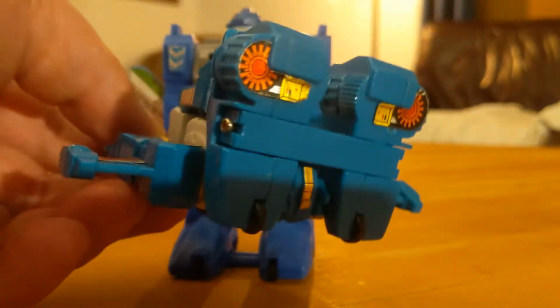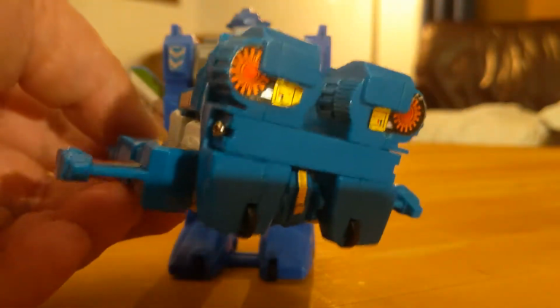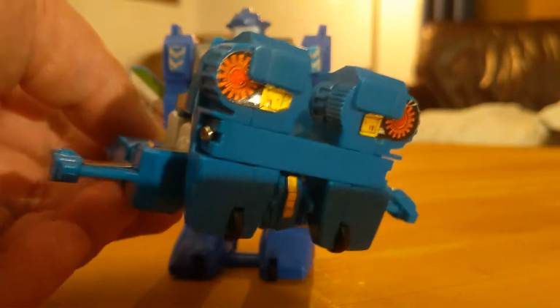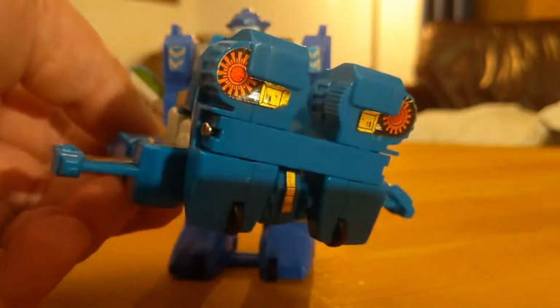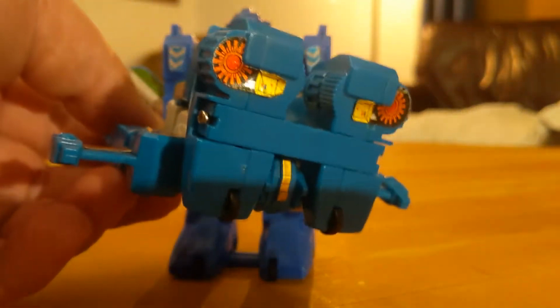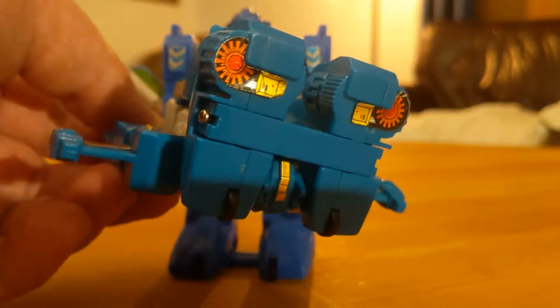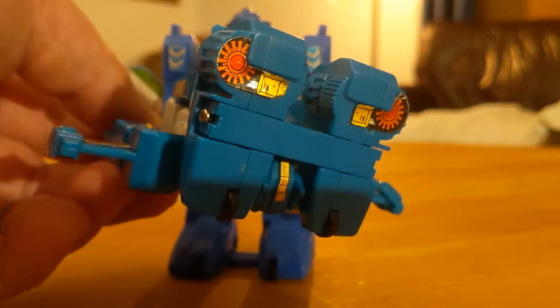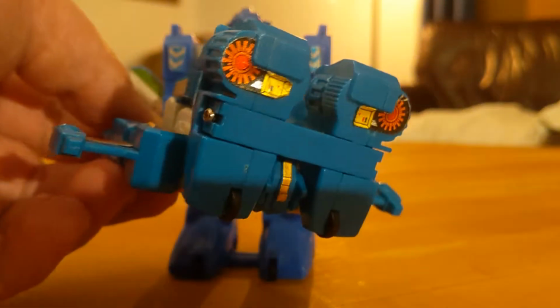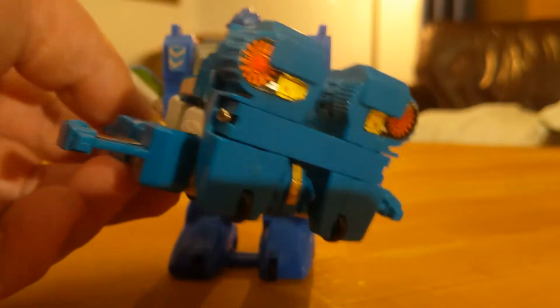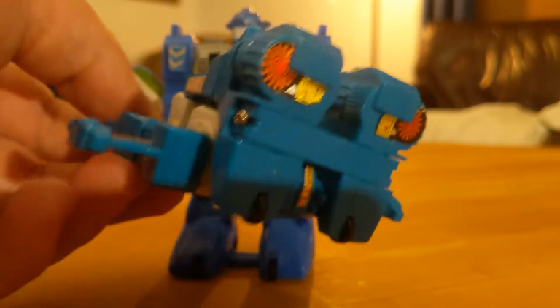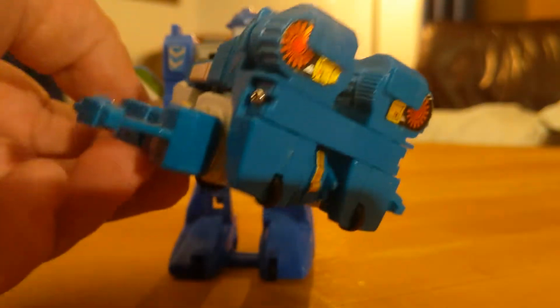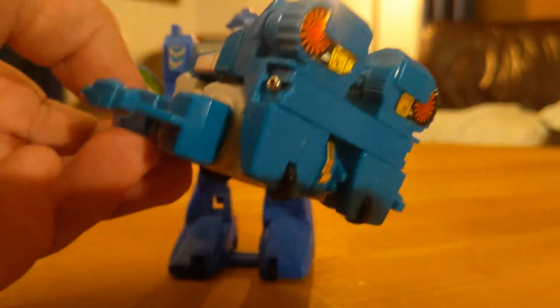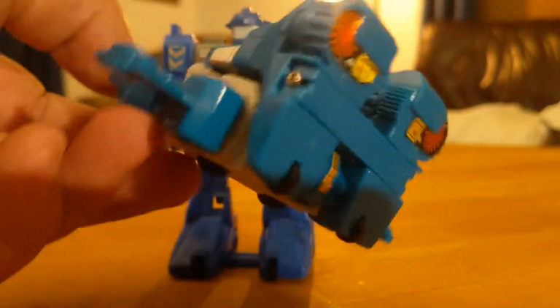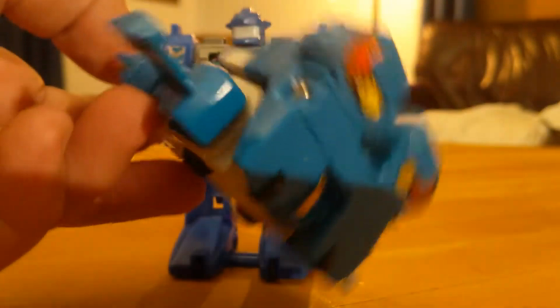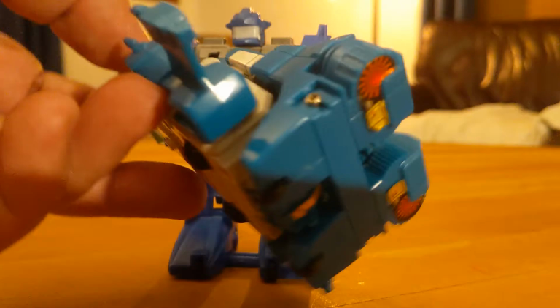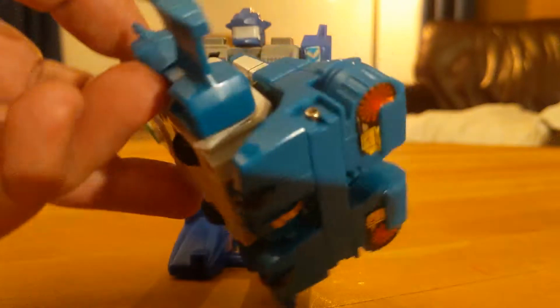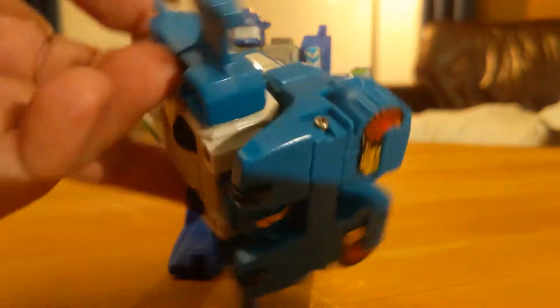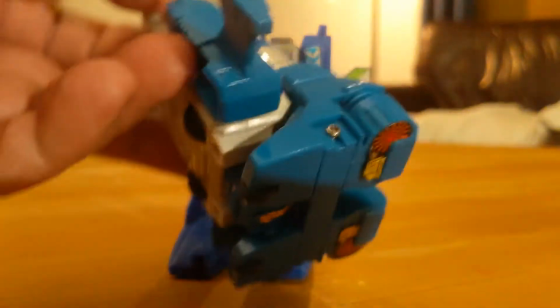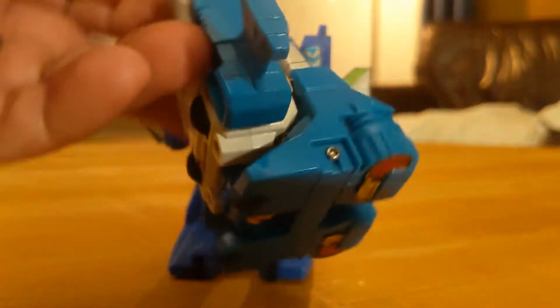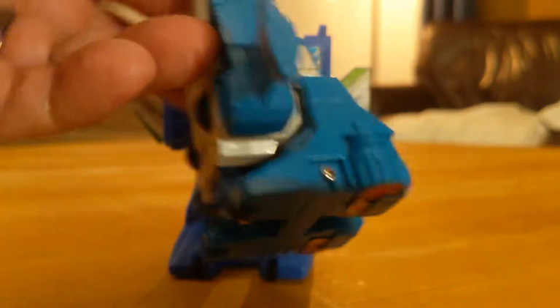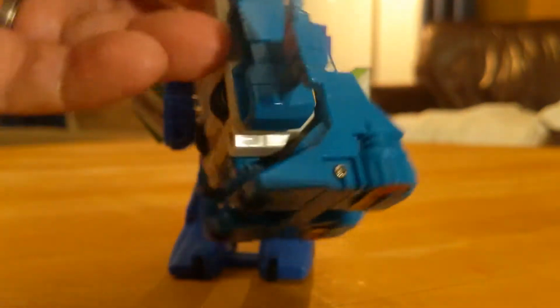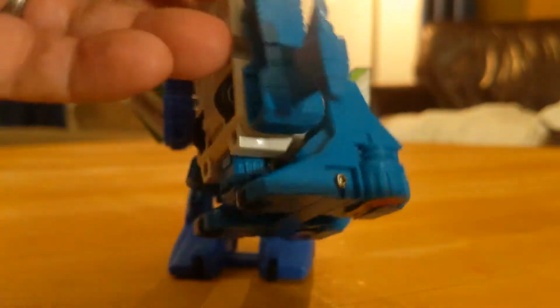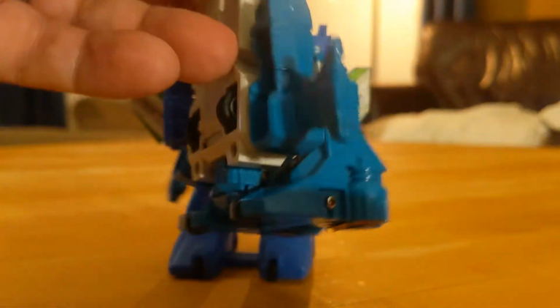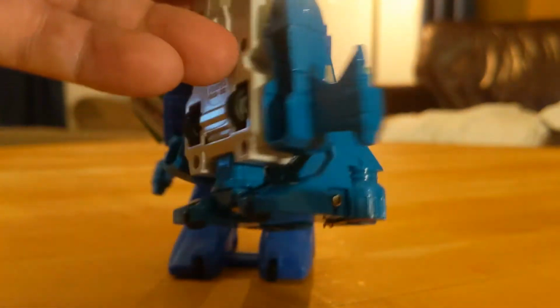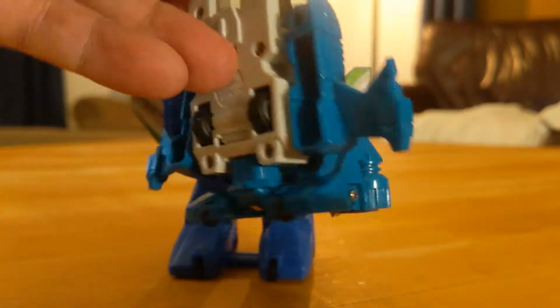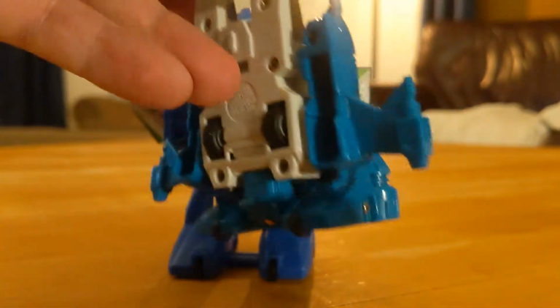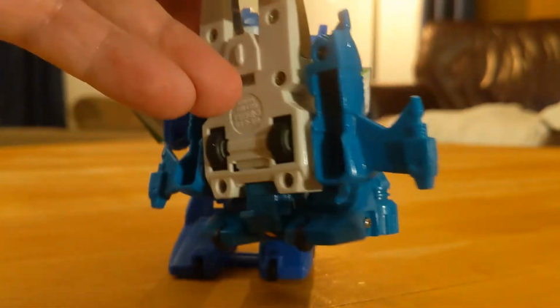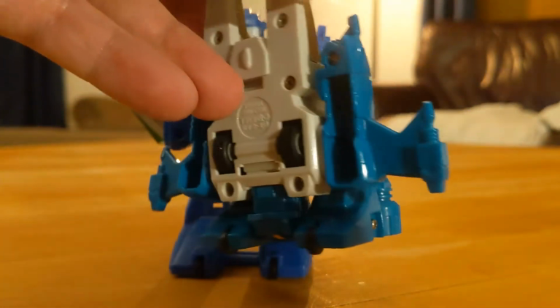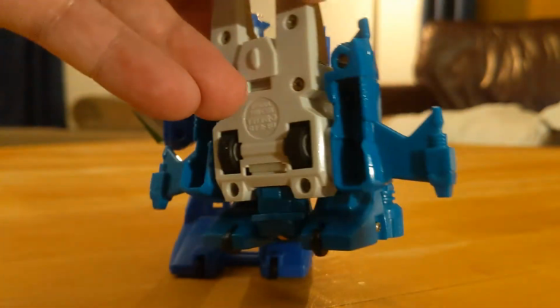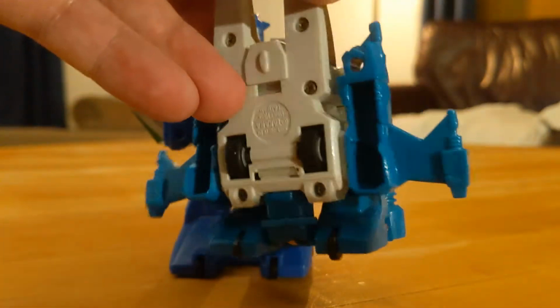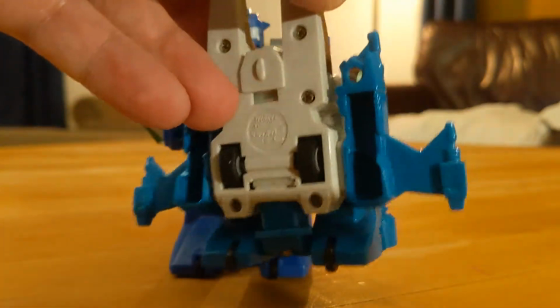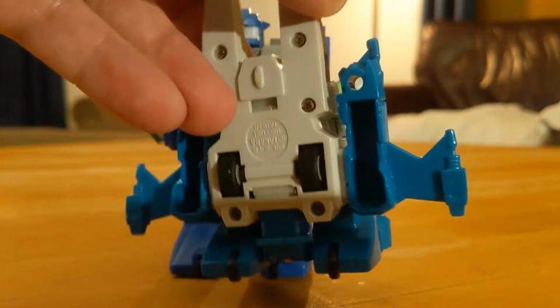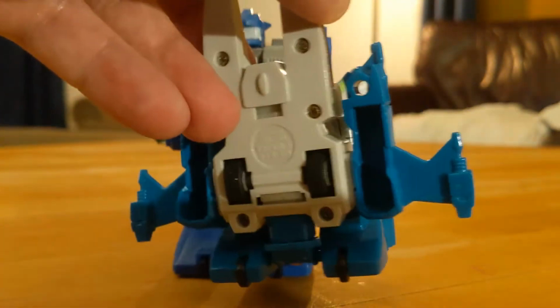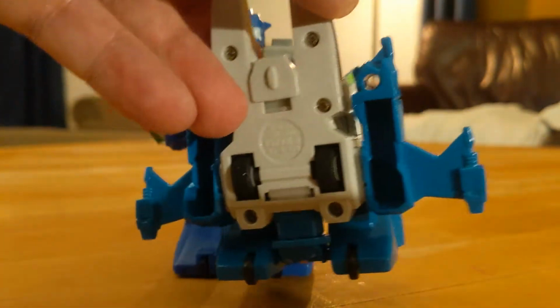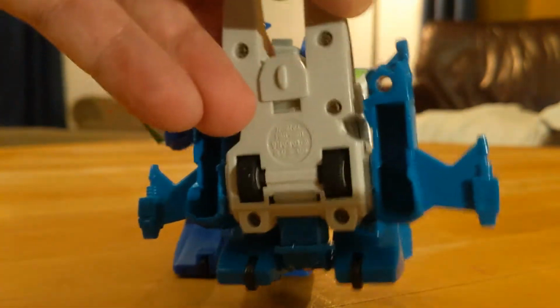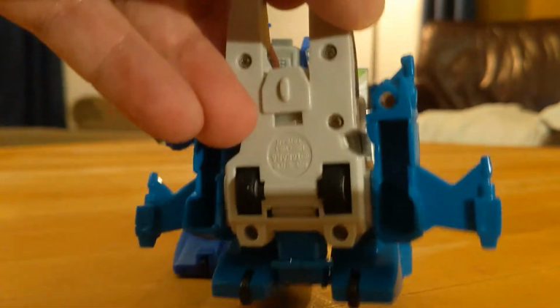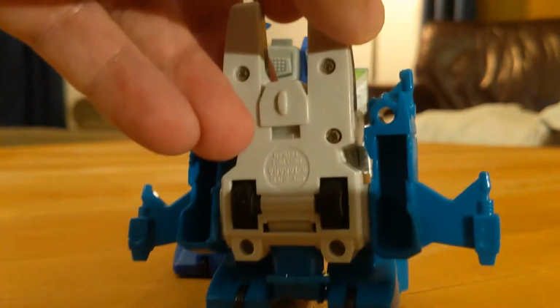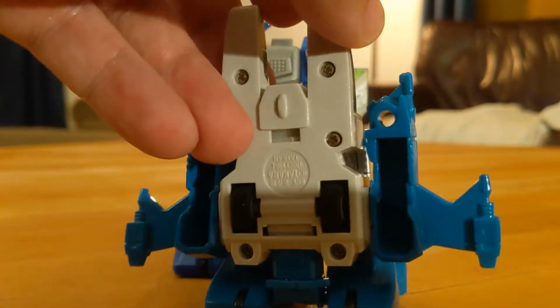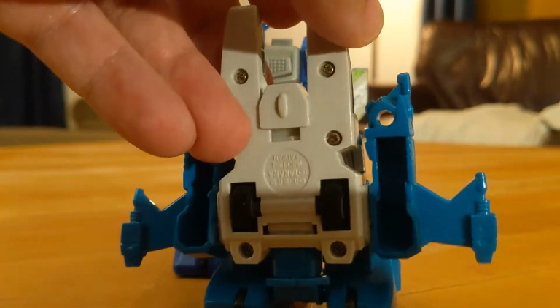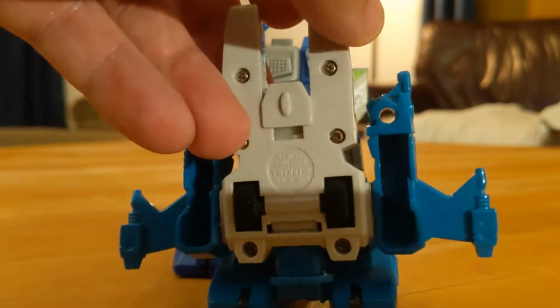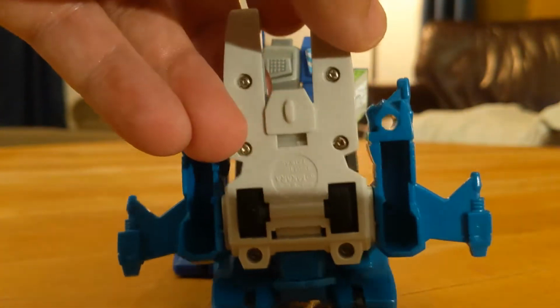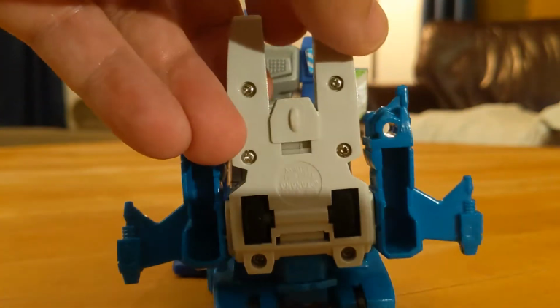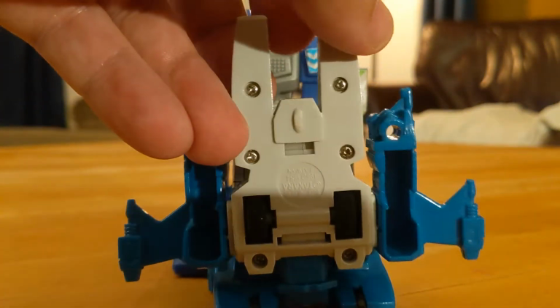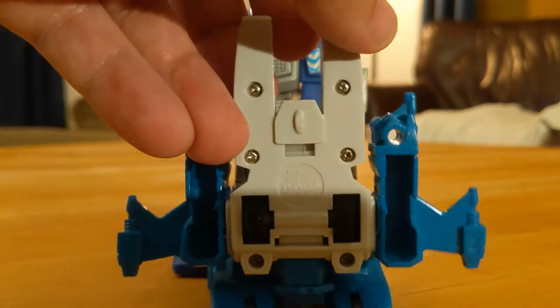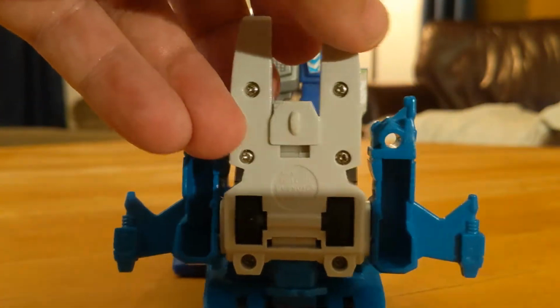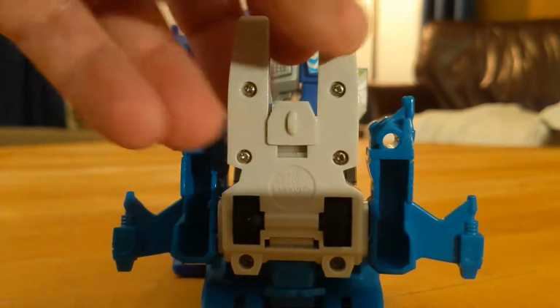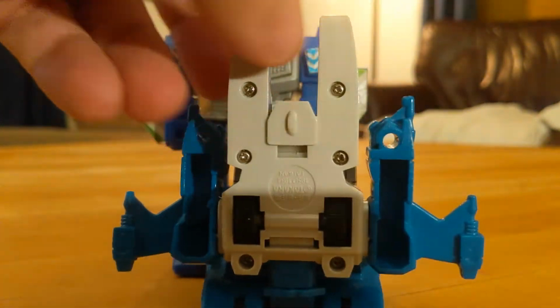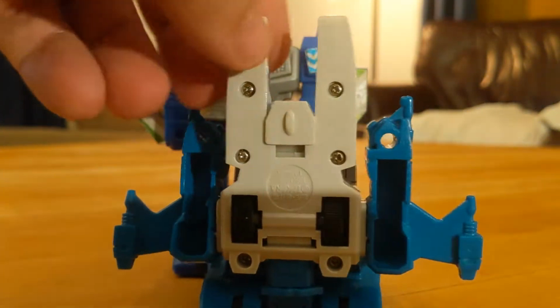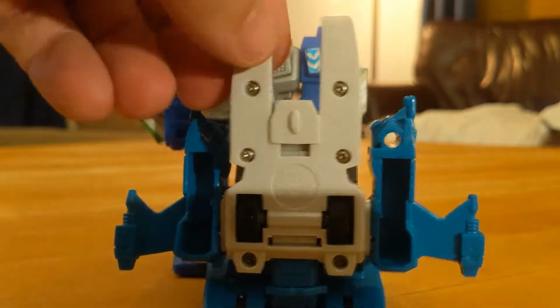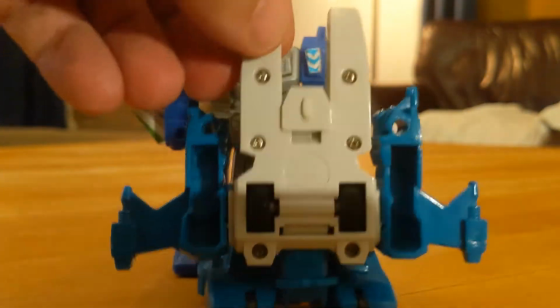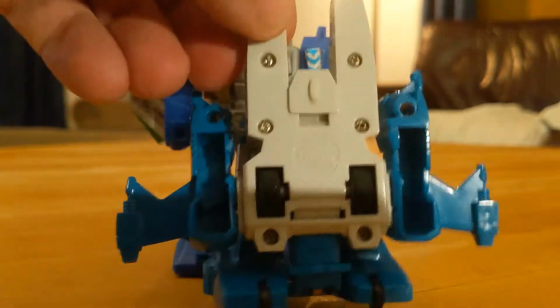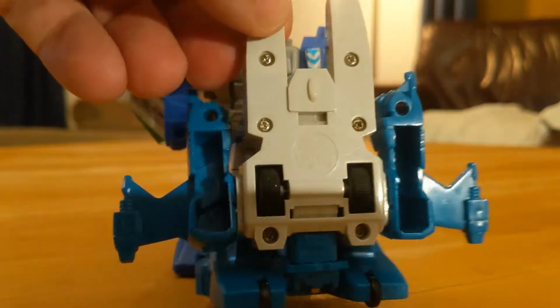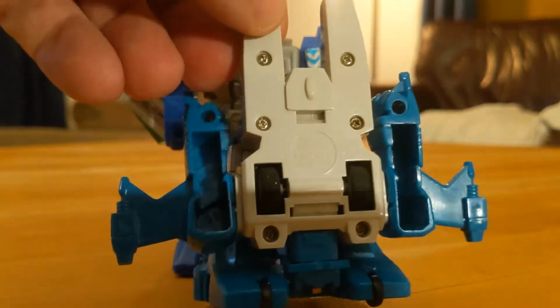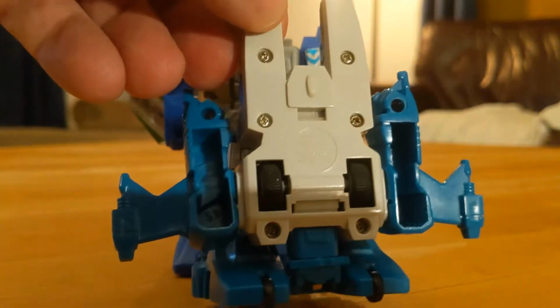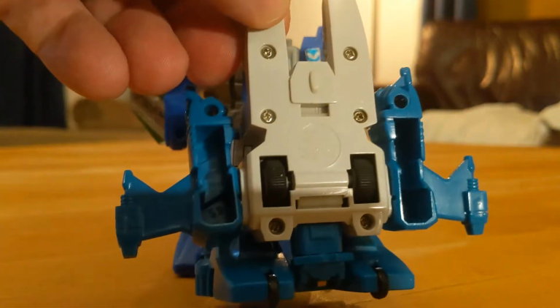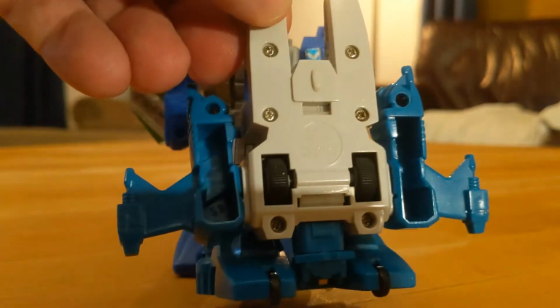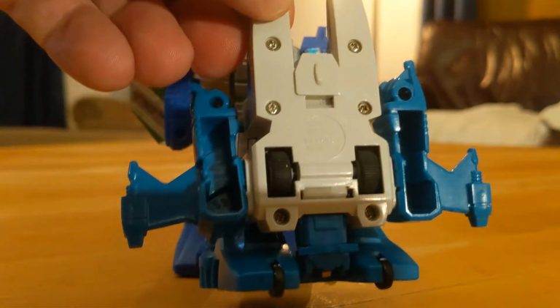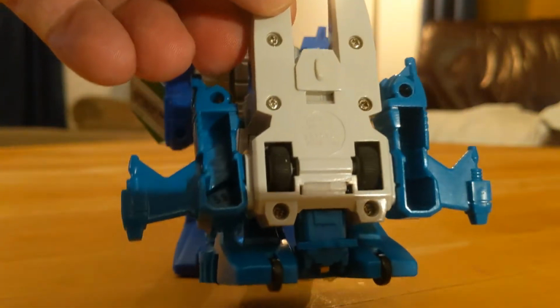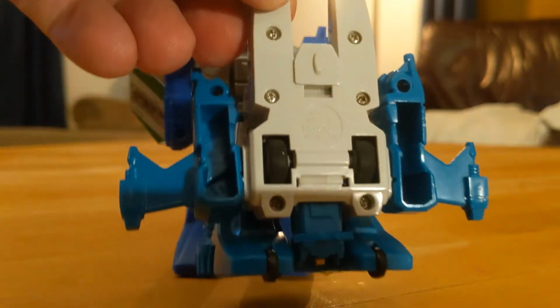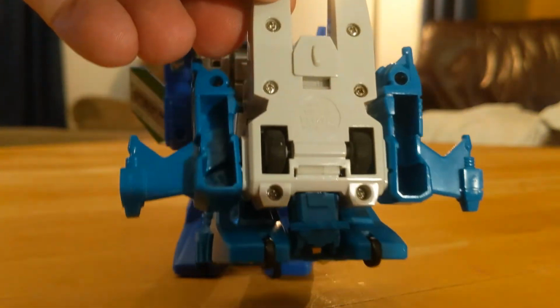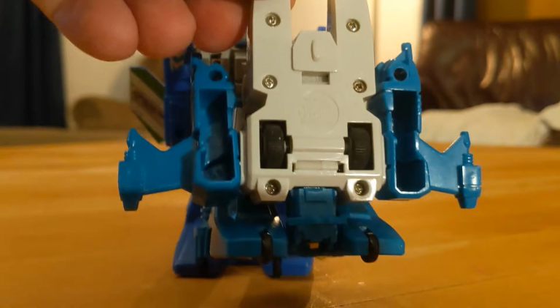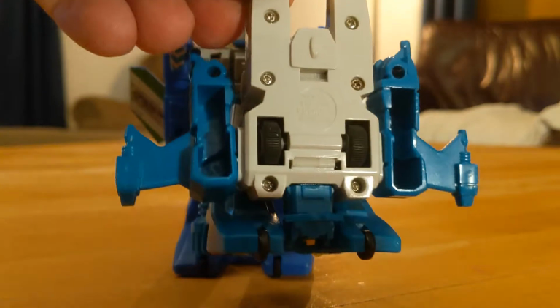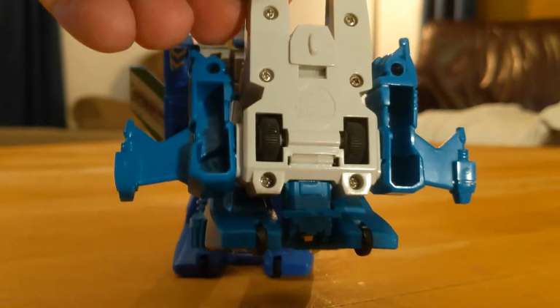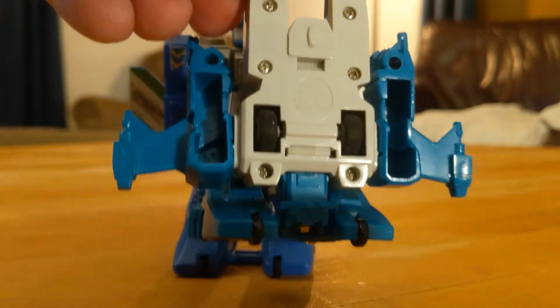Flip Trons were a knockoff that used exactly the same gimmick as an obvious attempt to lure unsuspecting parents into a purchase of a Transforming toy at a low GoBots price point.